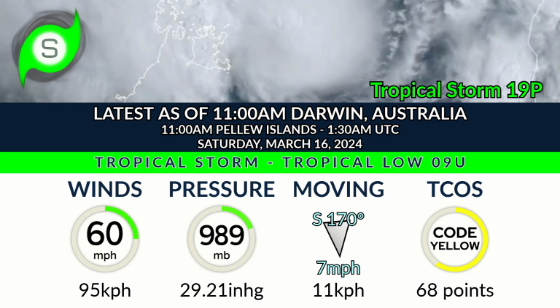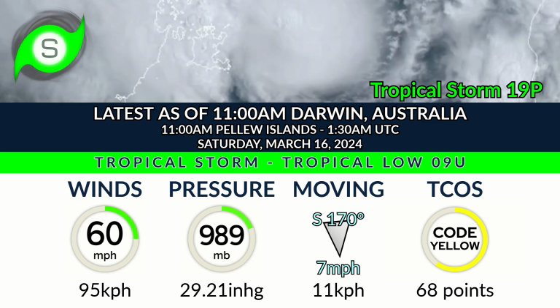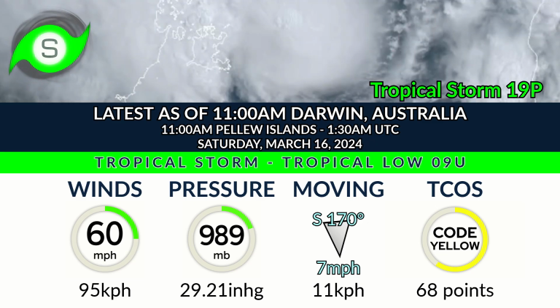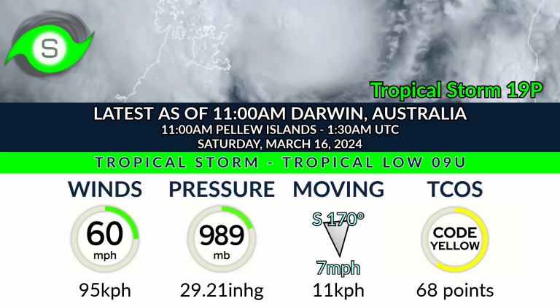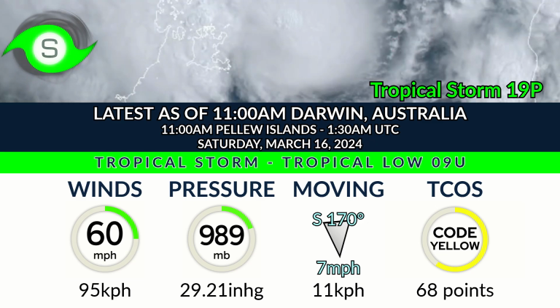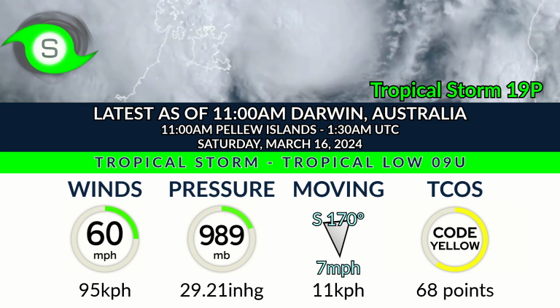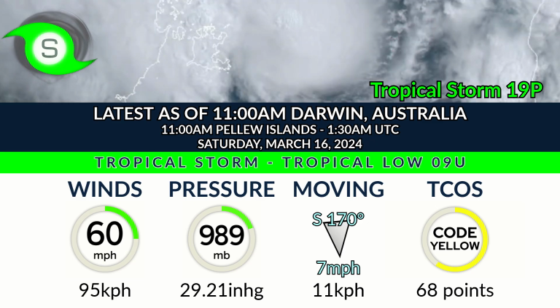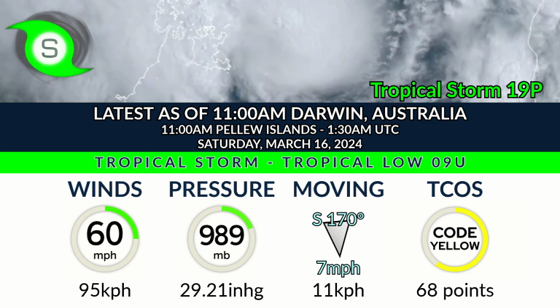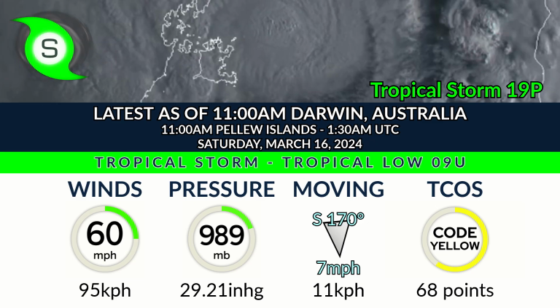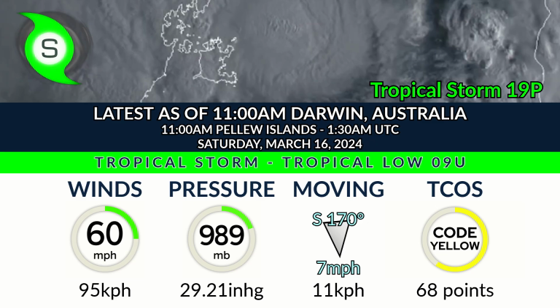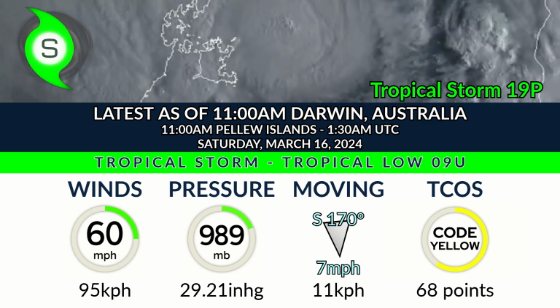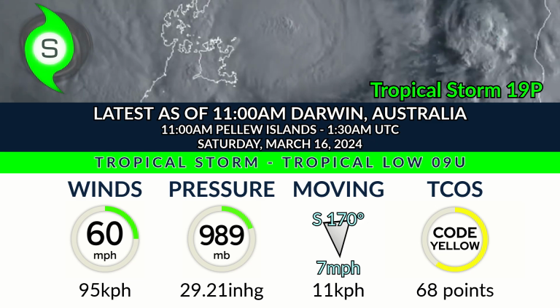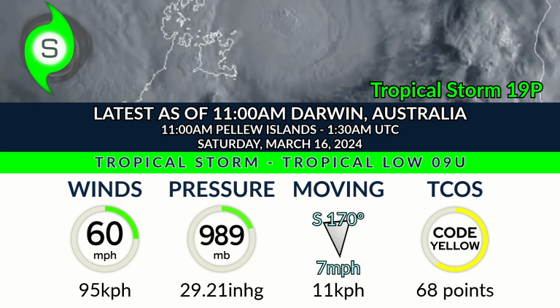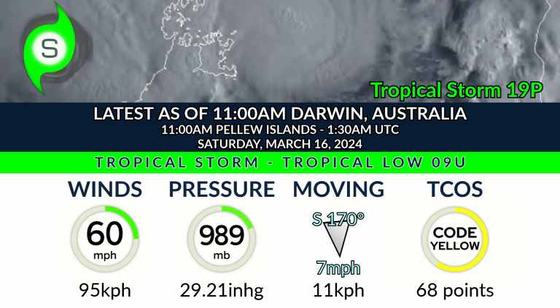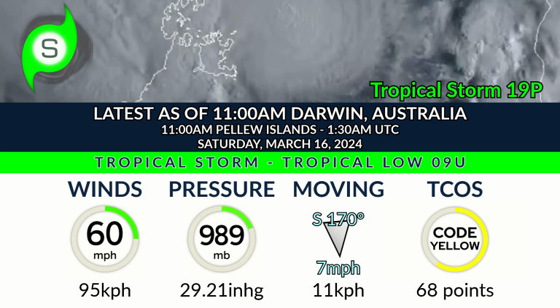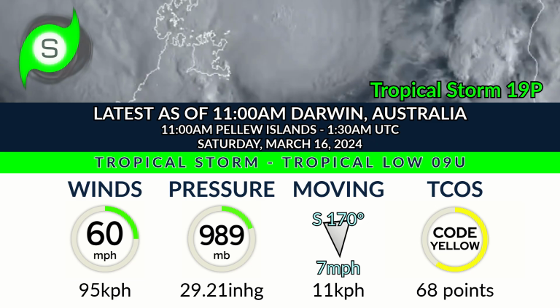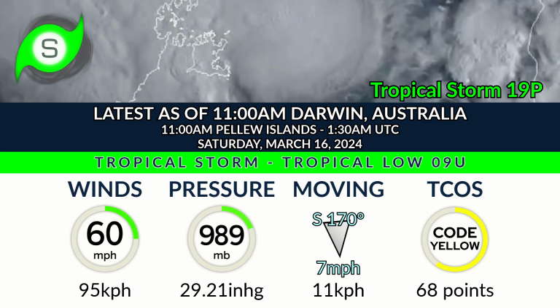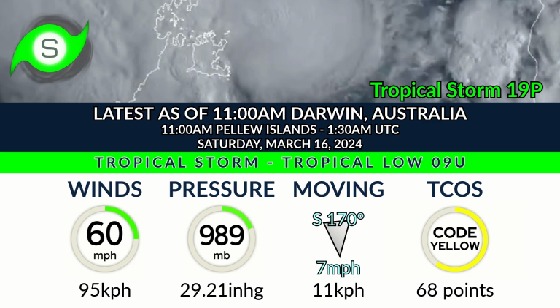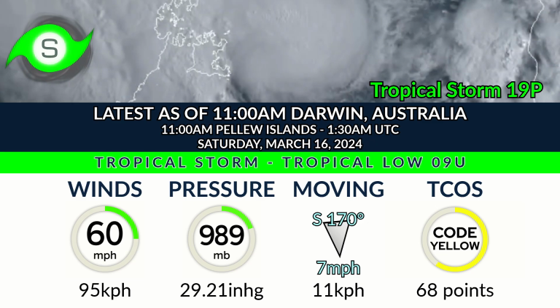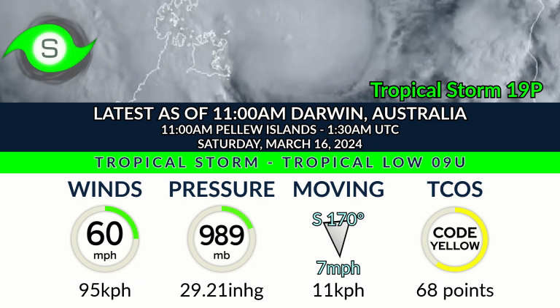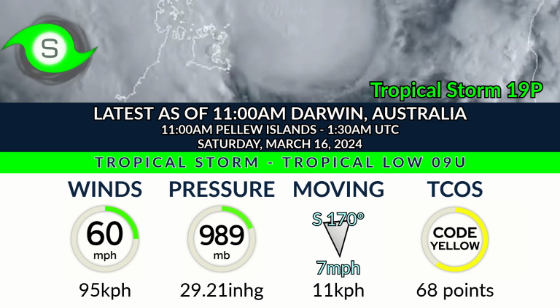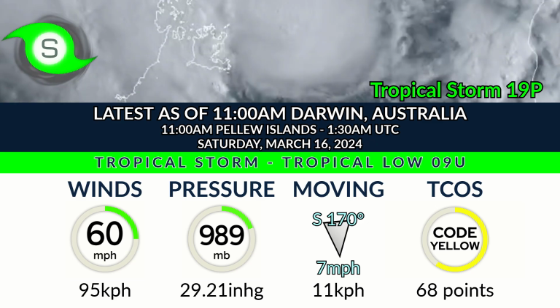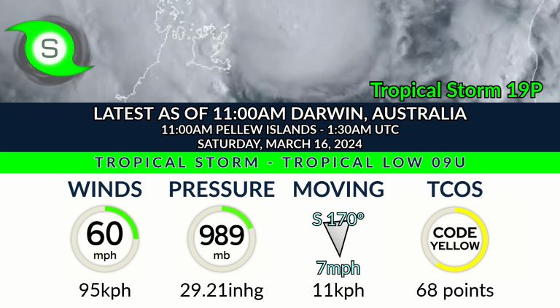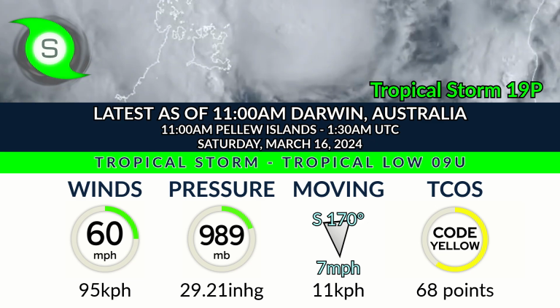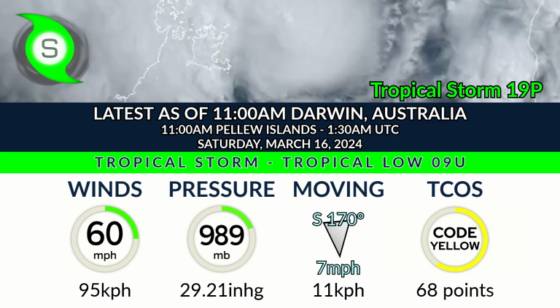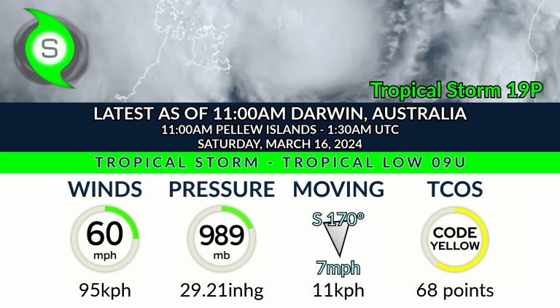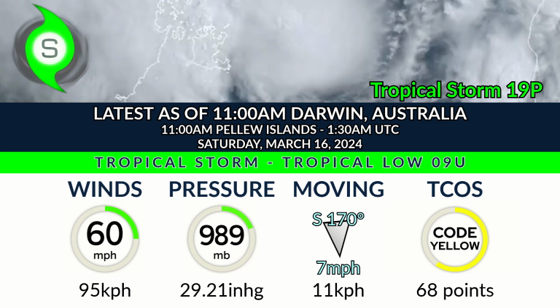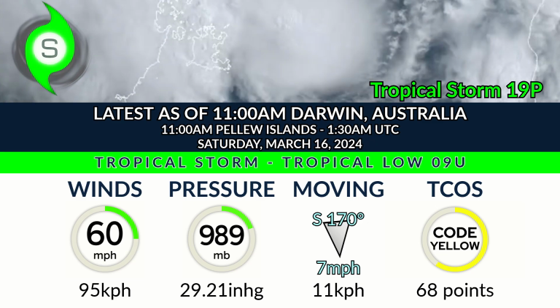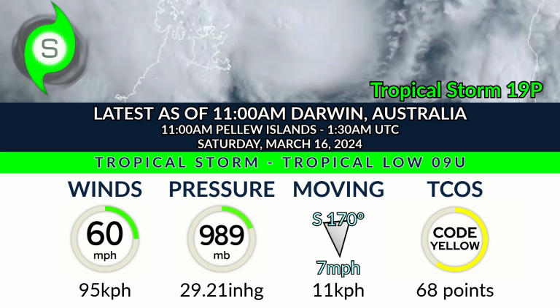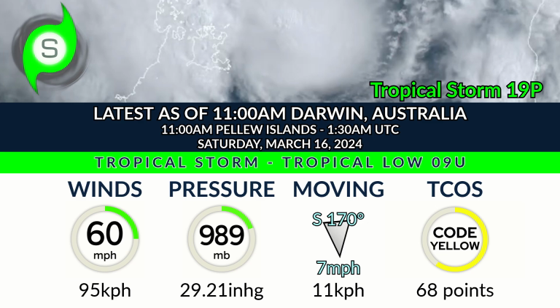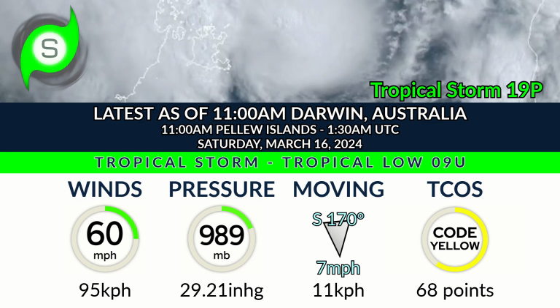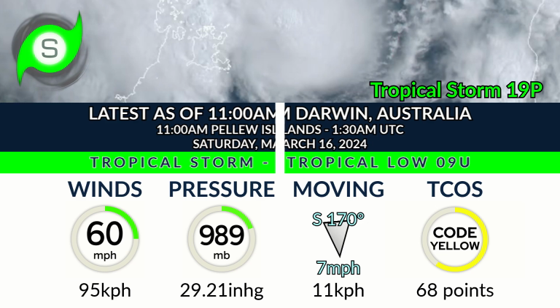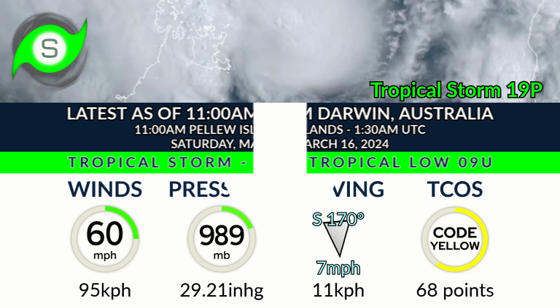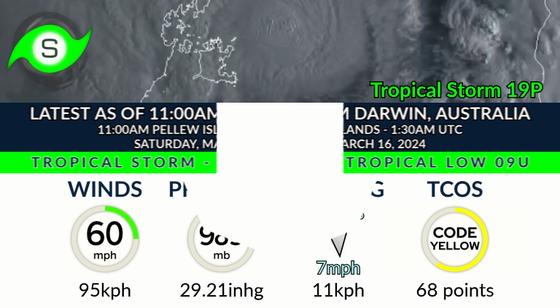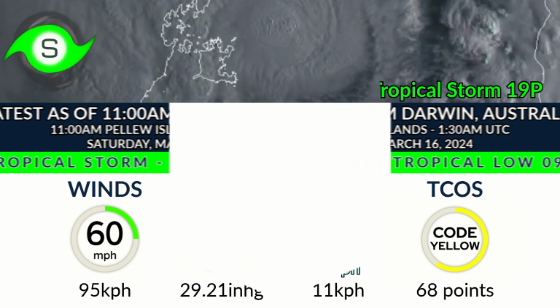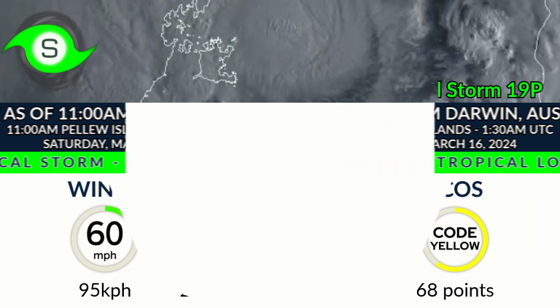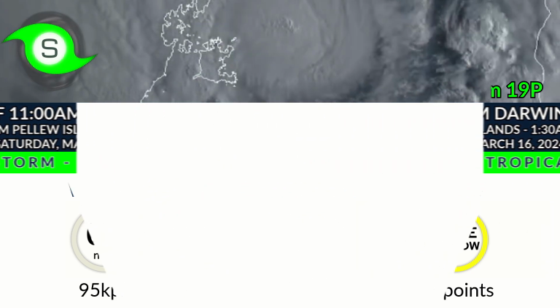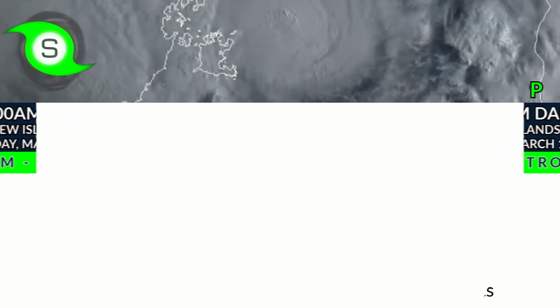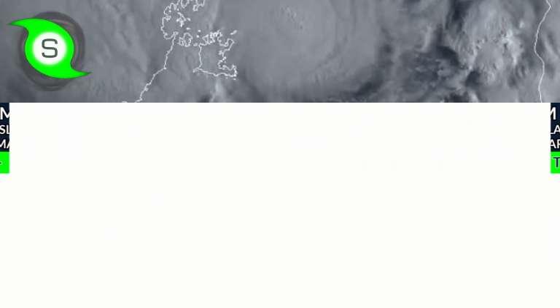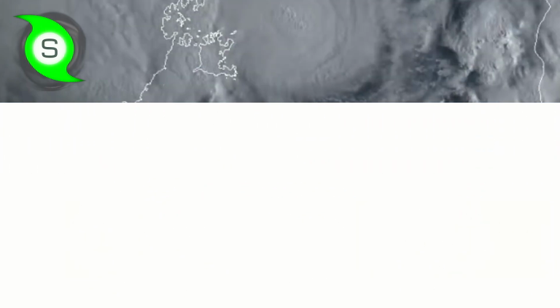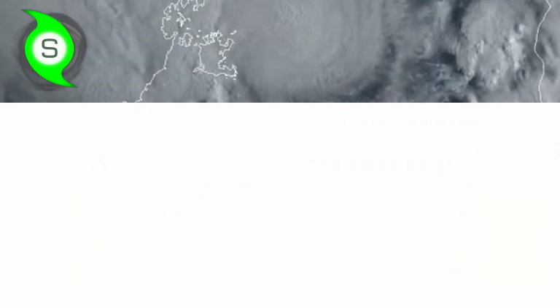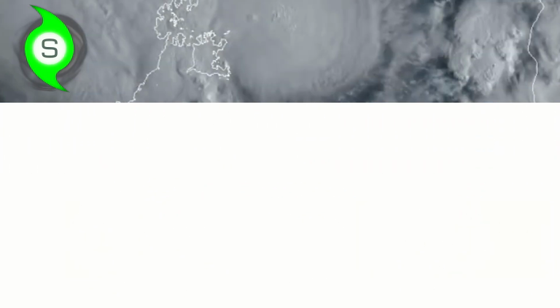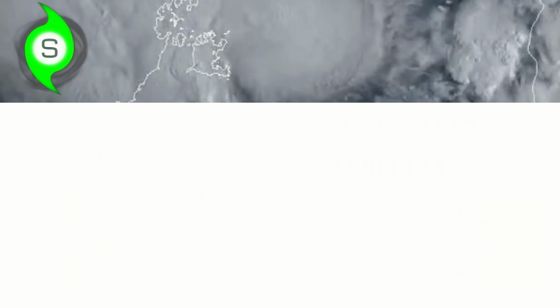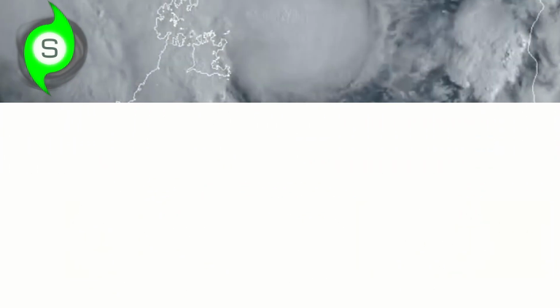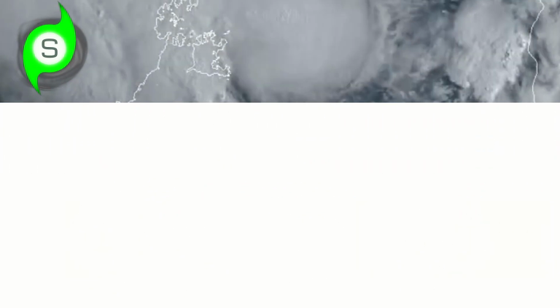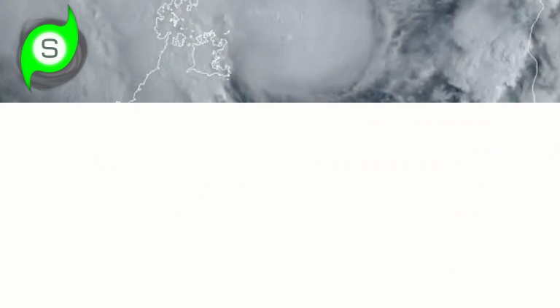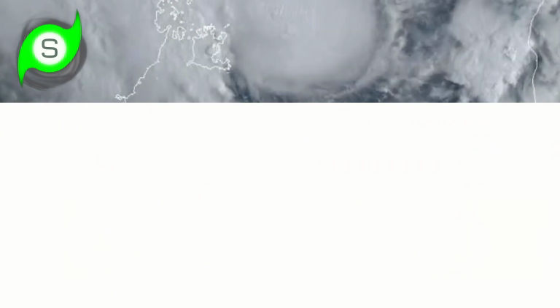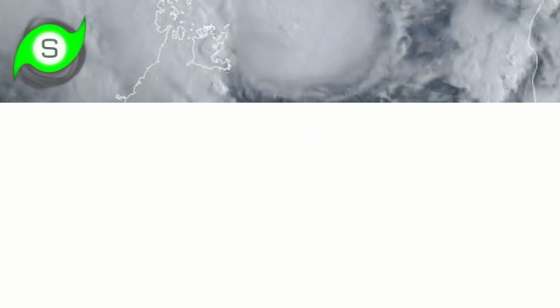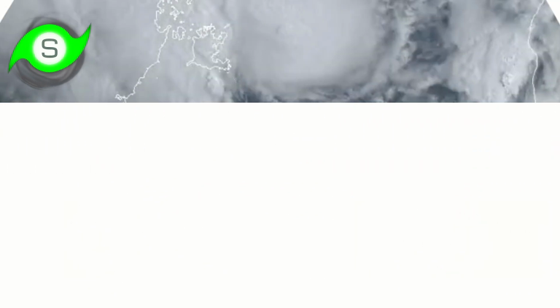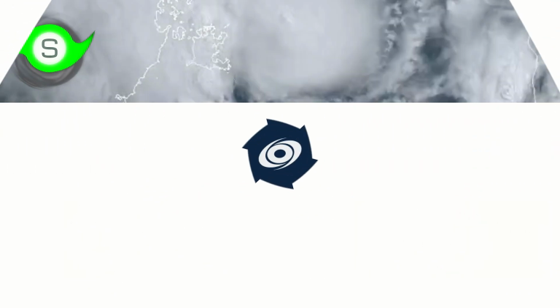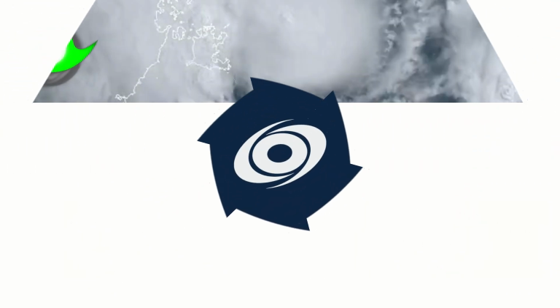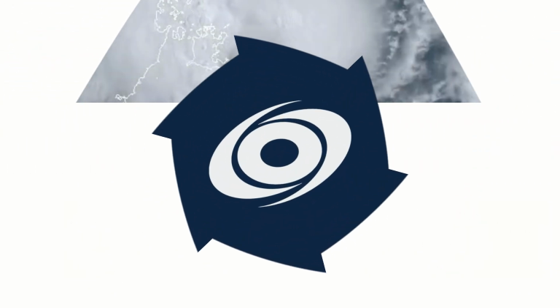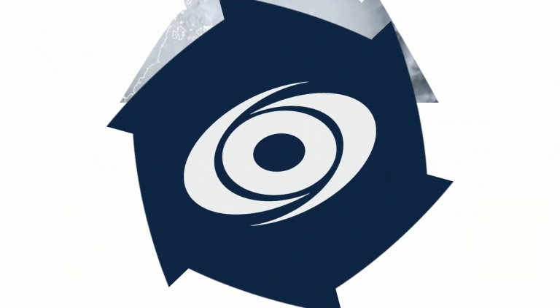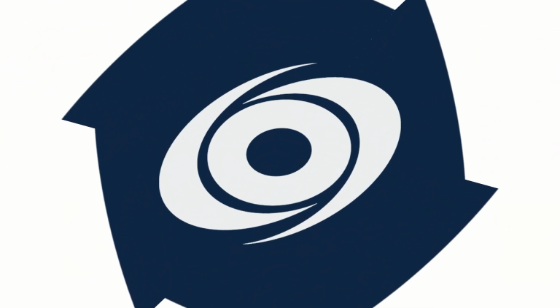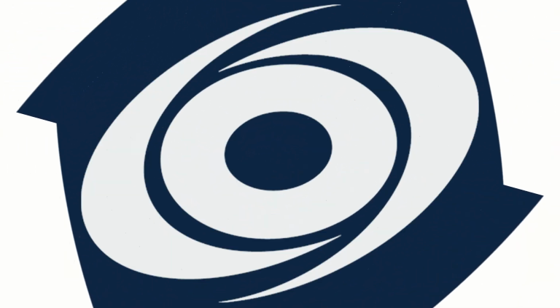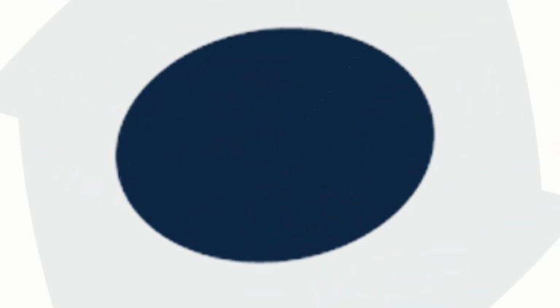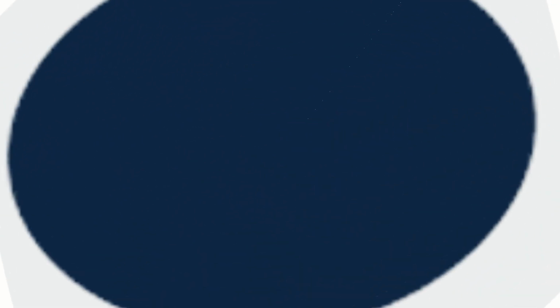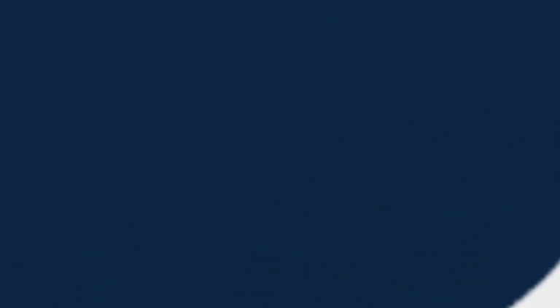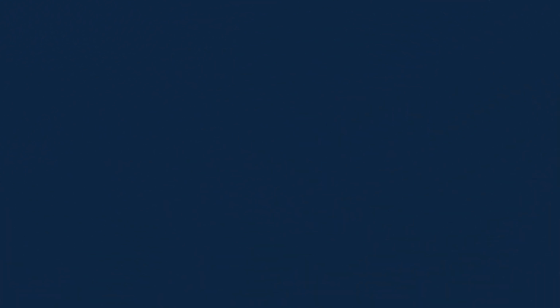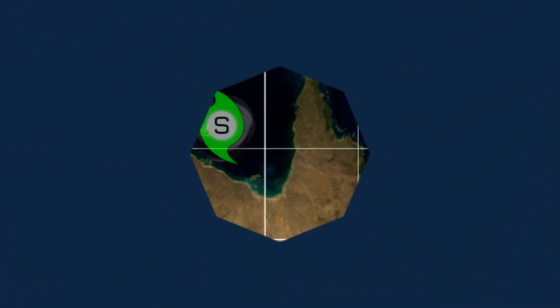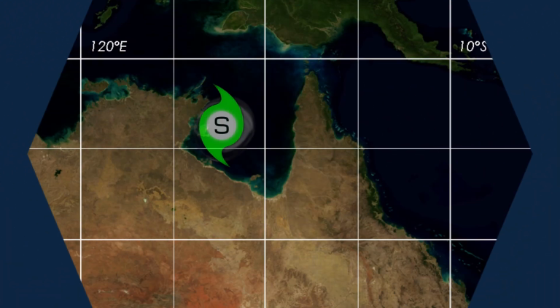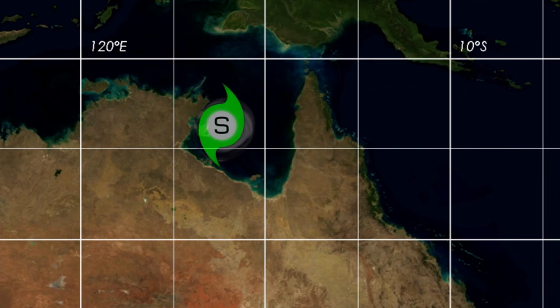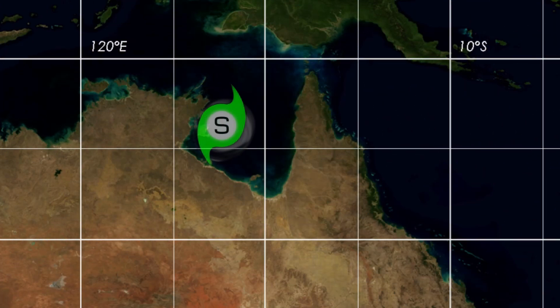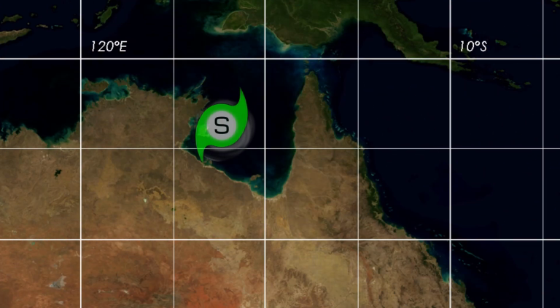We are at Zicos Code Yellow, high-end, two points off of Code Orange, so live coverage on the storm may be possible as it comes into the coastline.